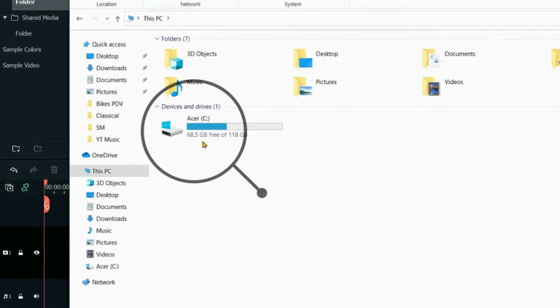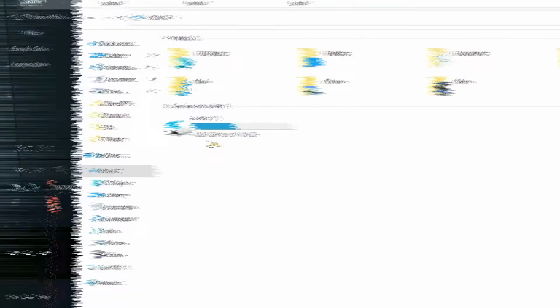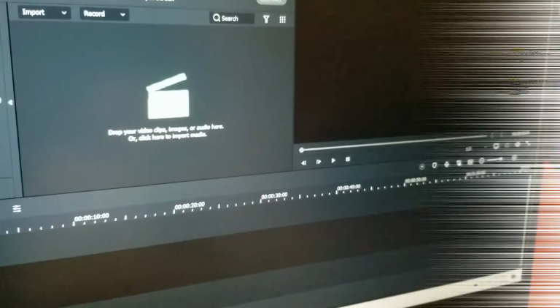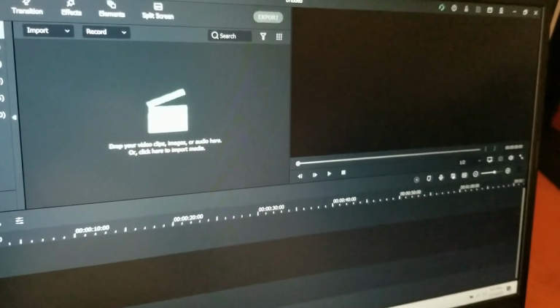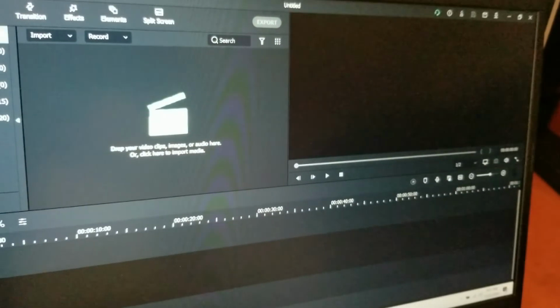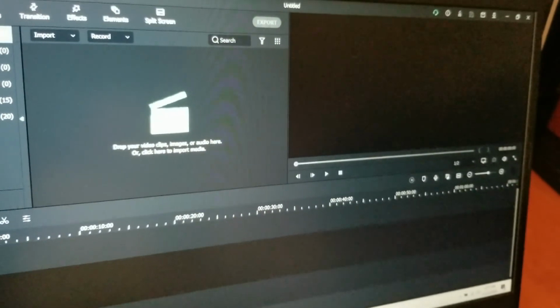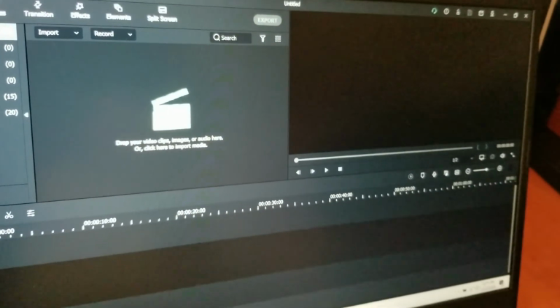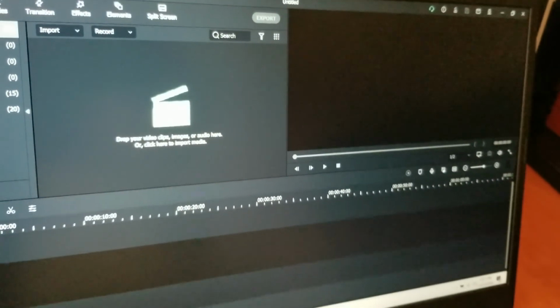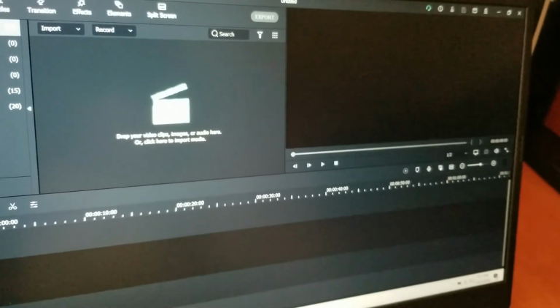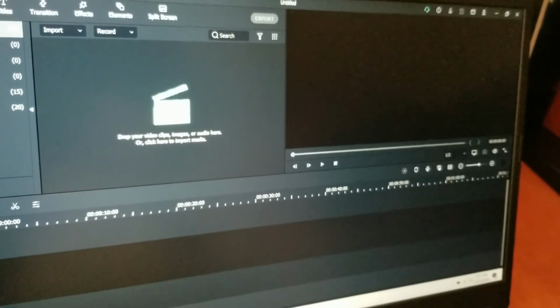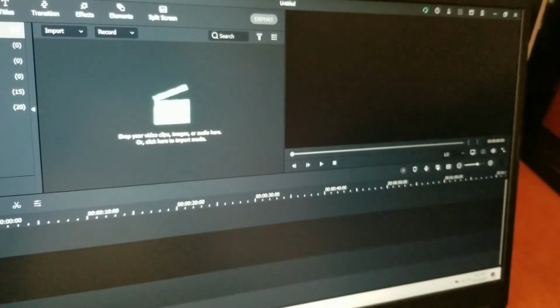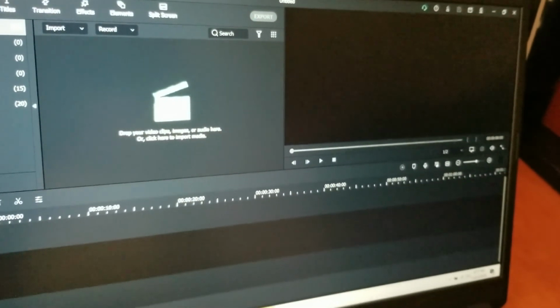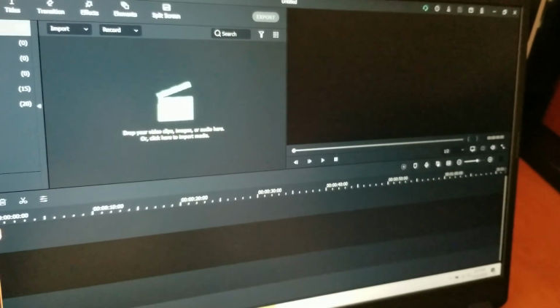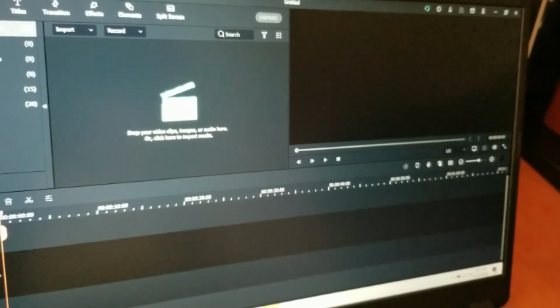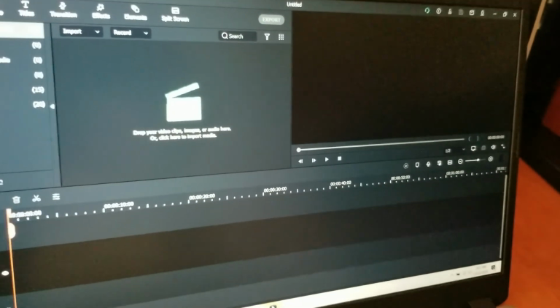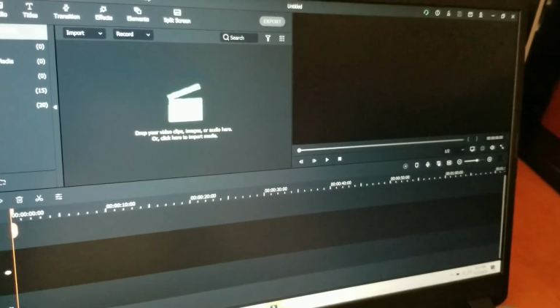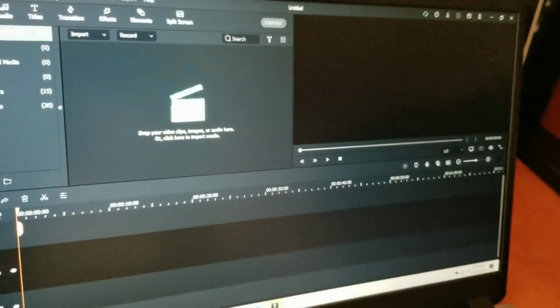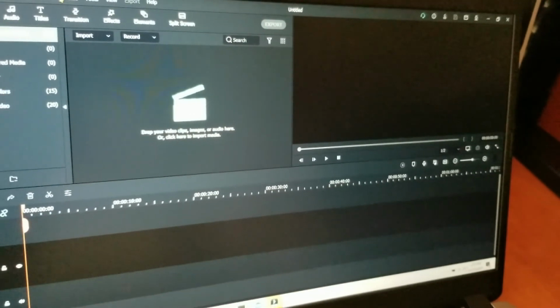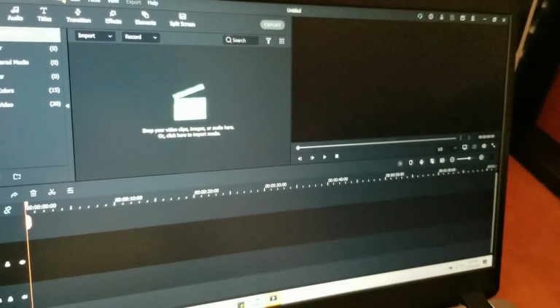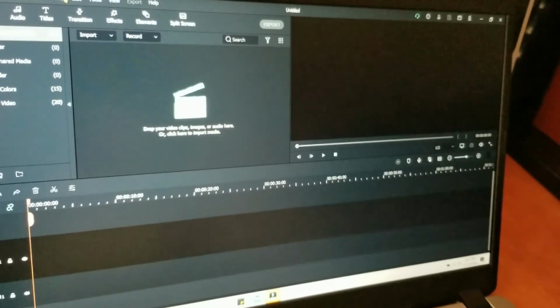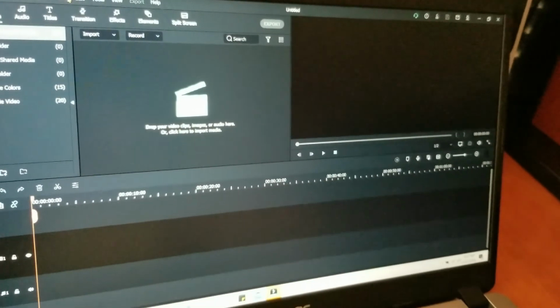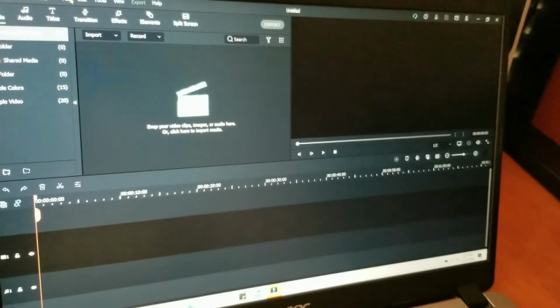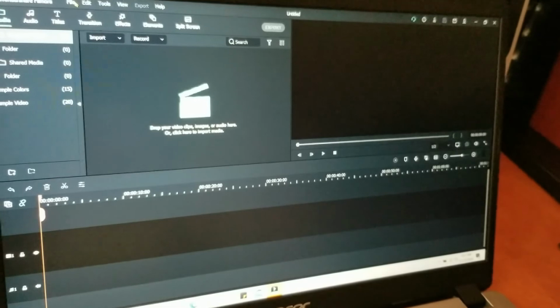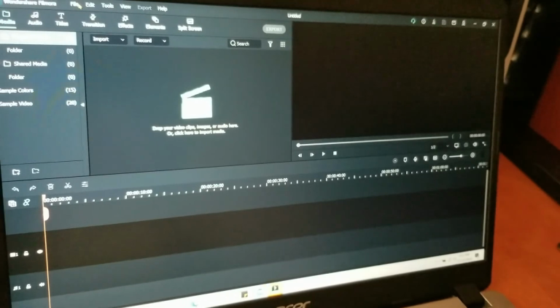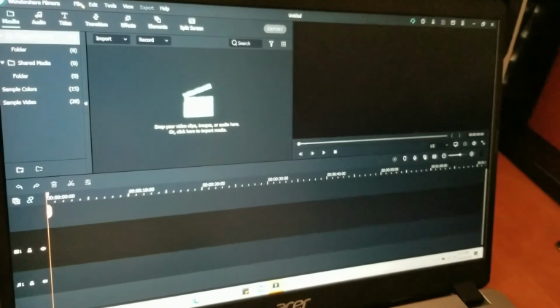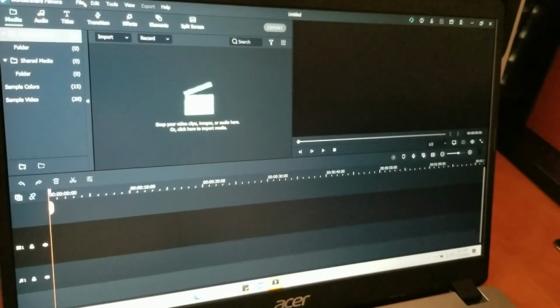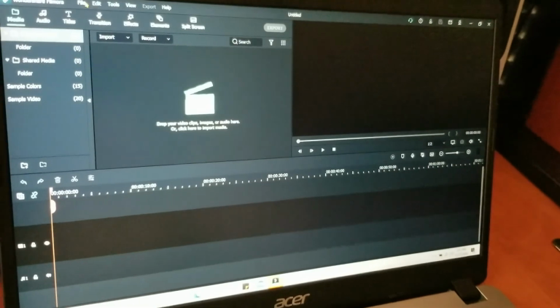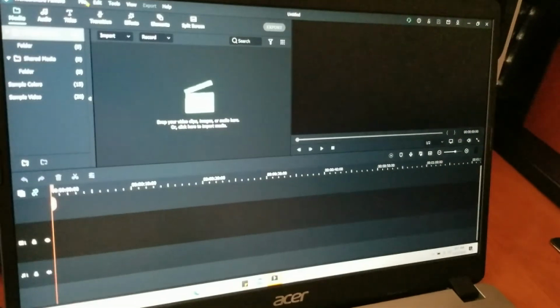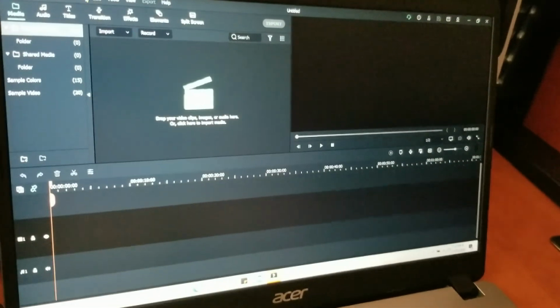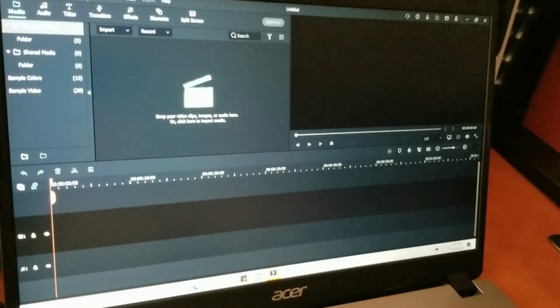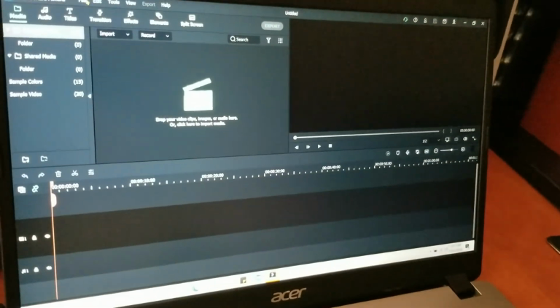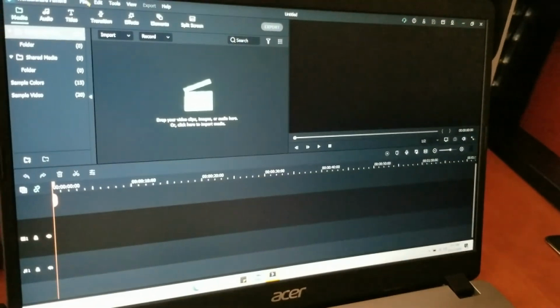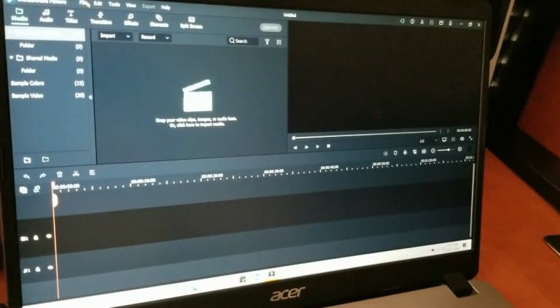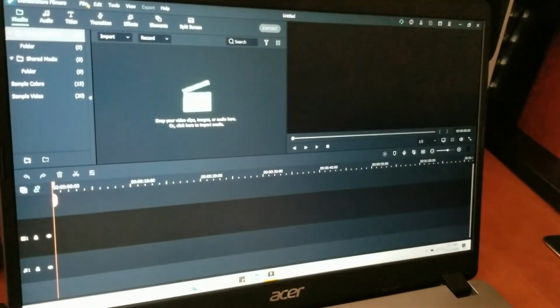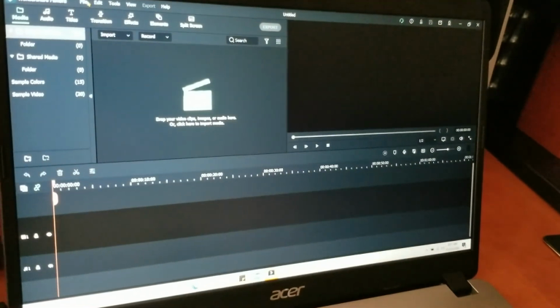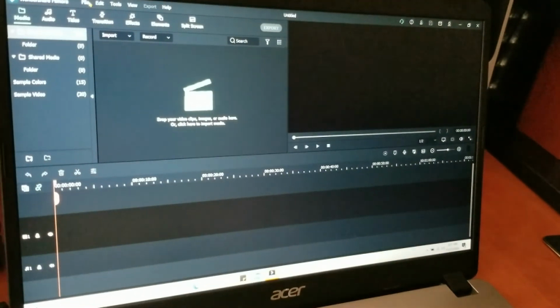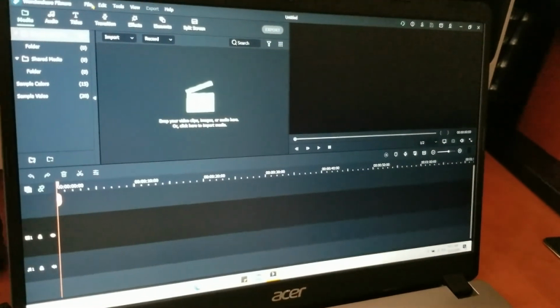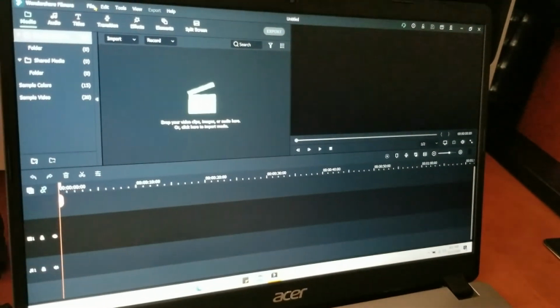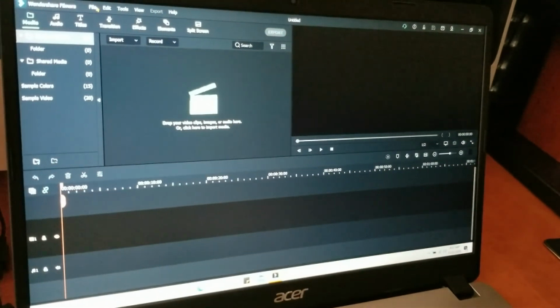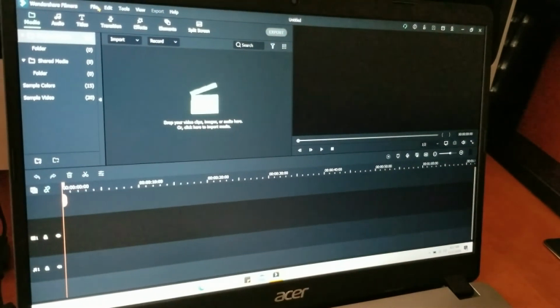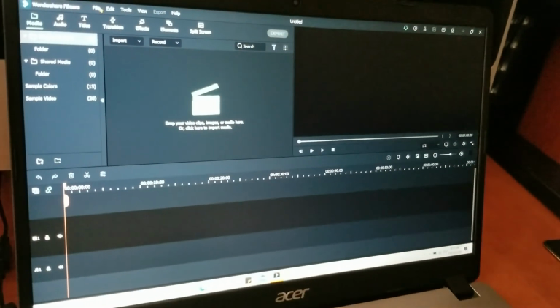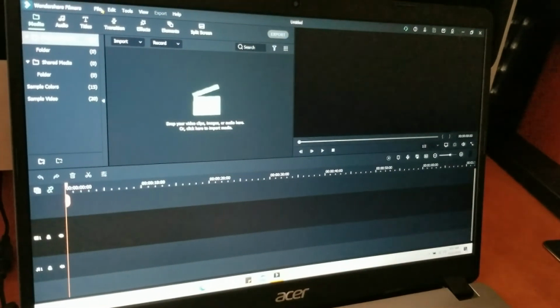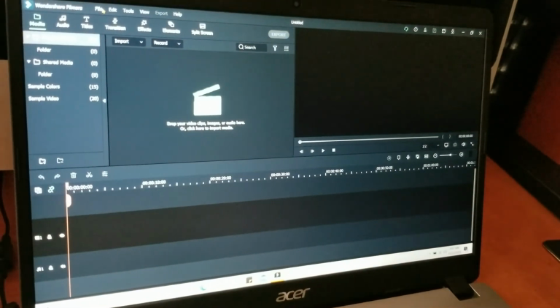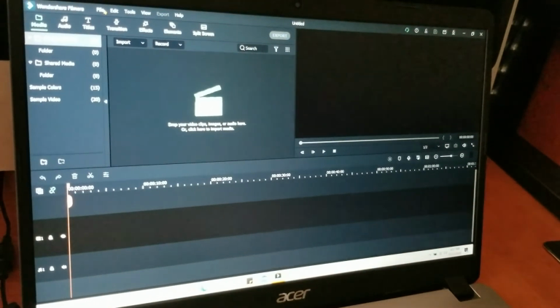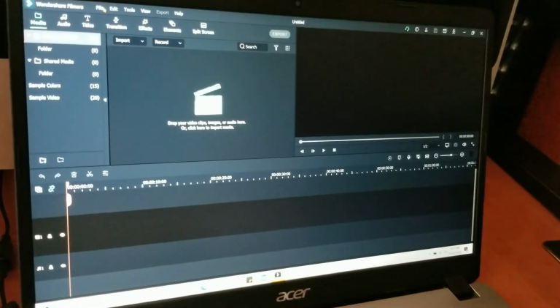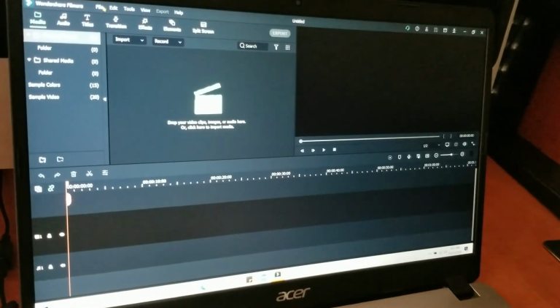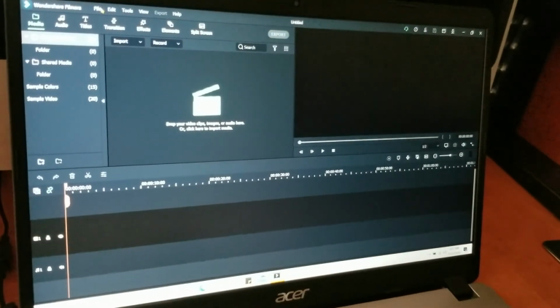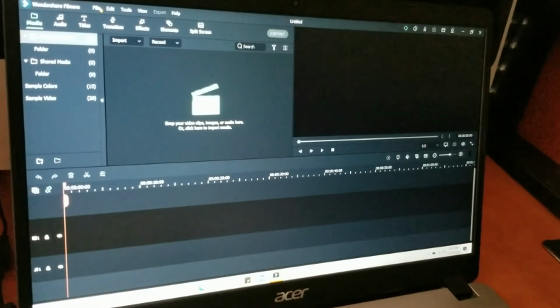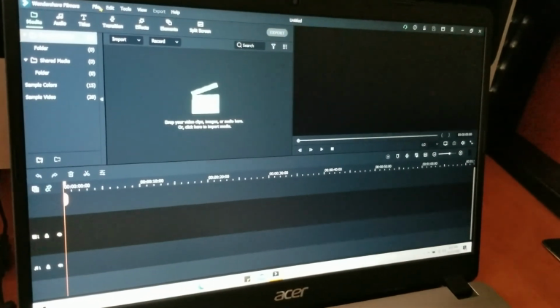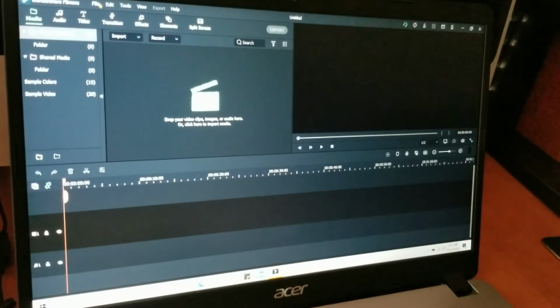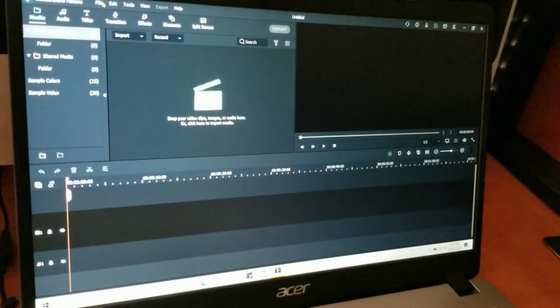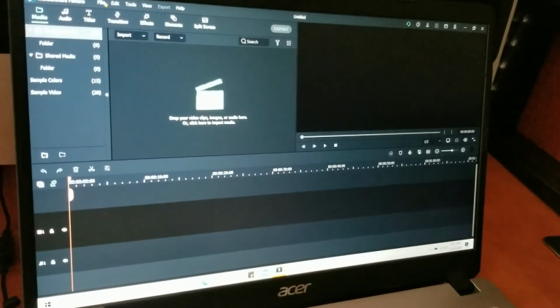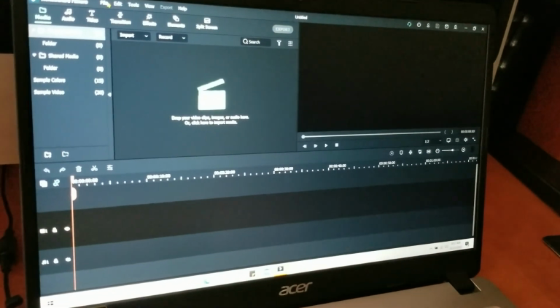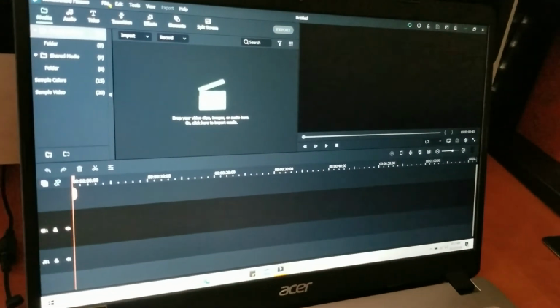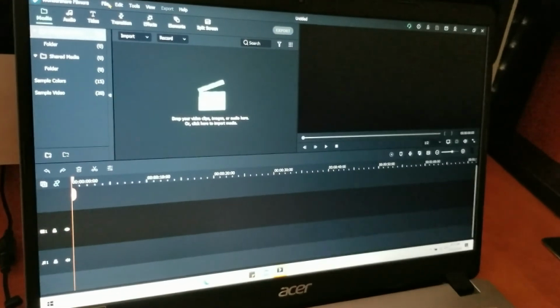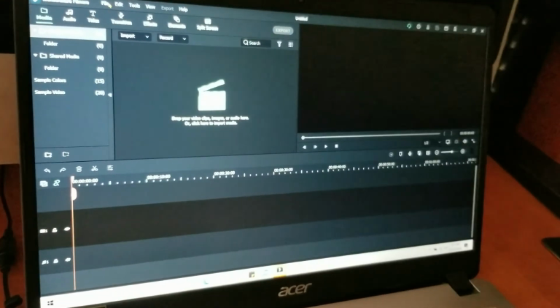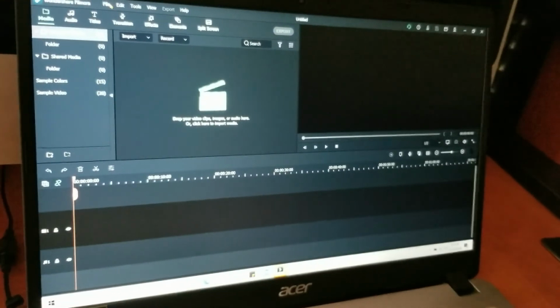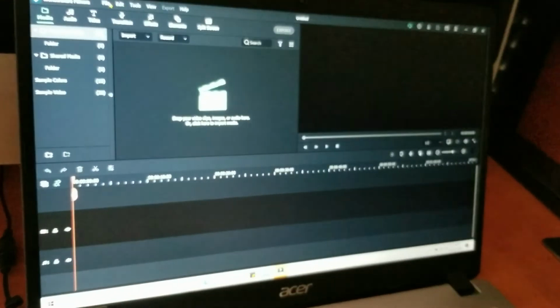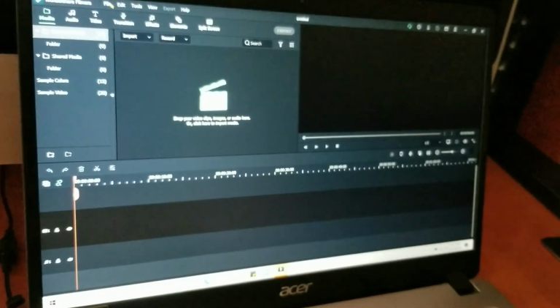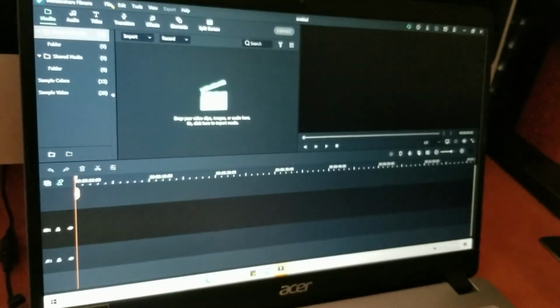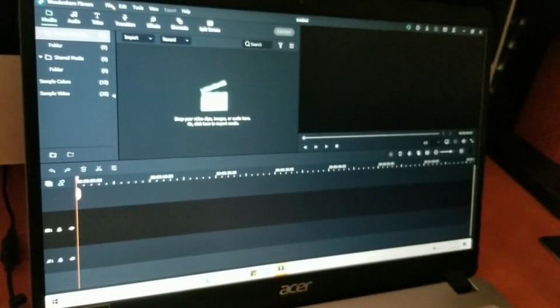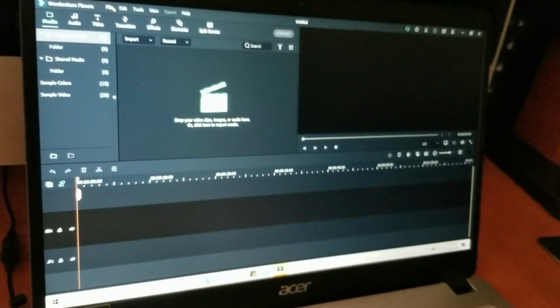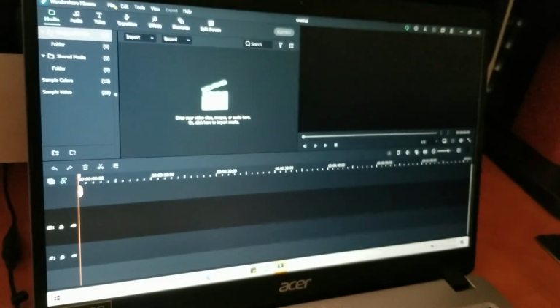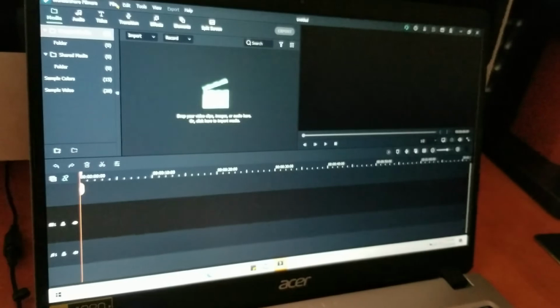That freed up a lot of space on my little computer laptop here. I hope this video helped you out and hit the like button.